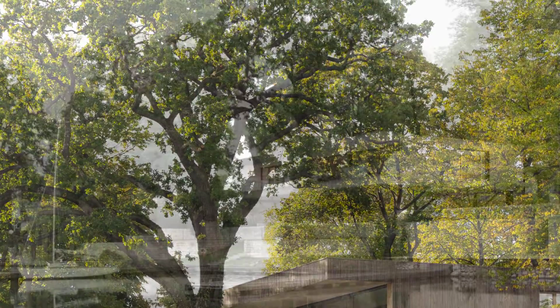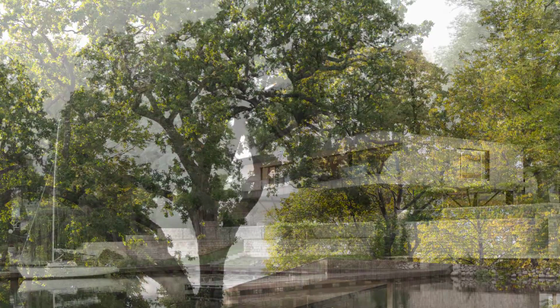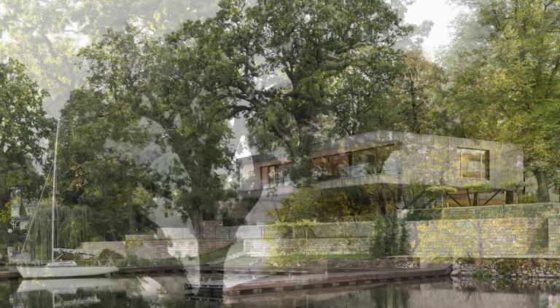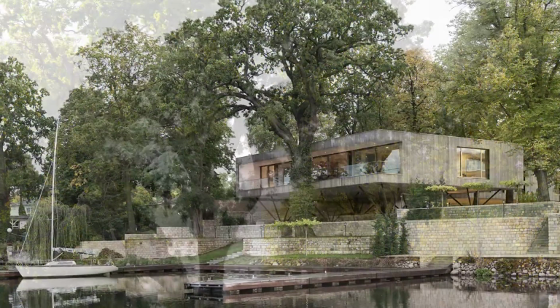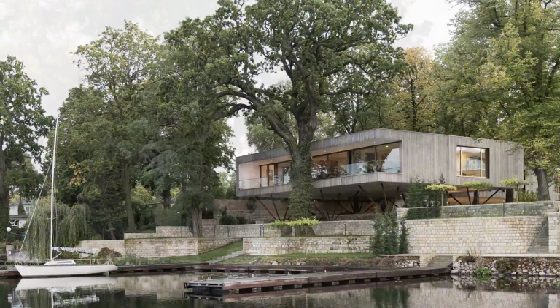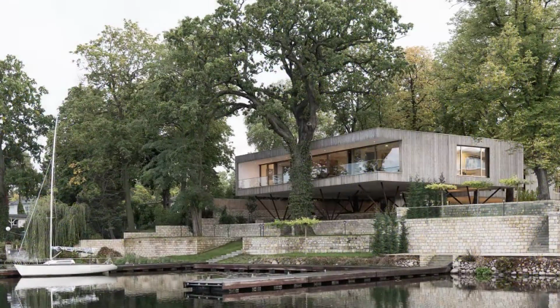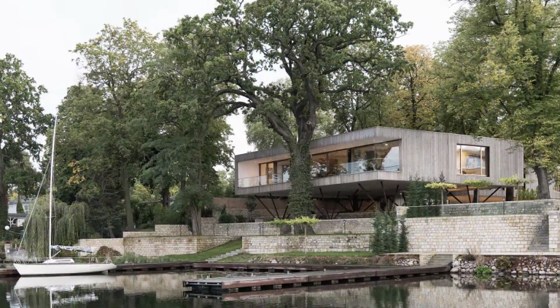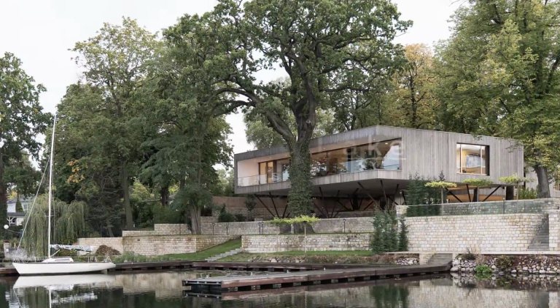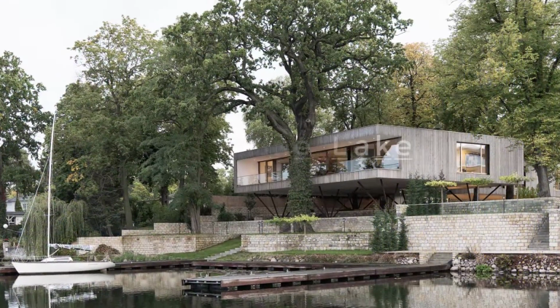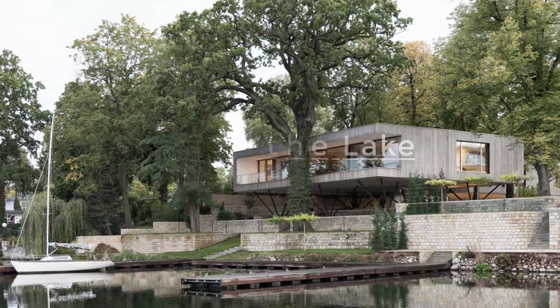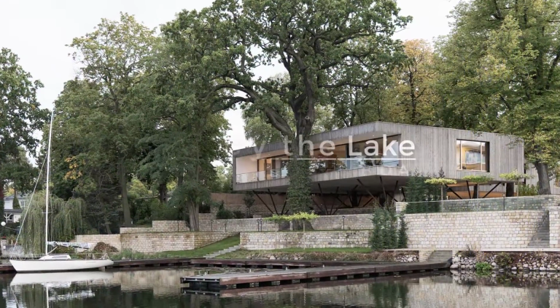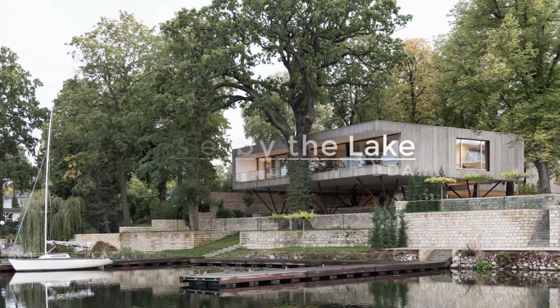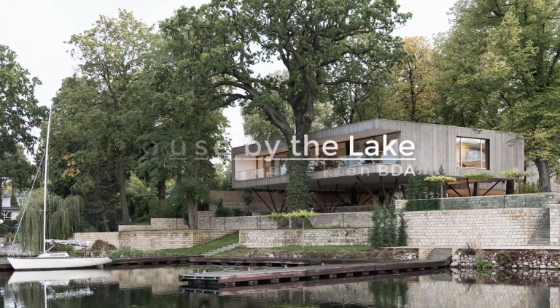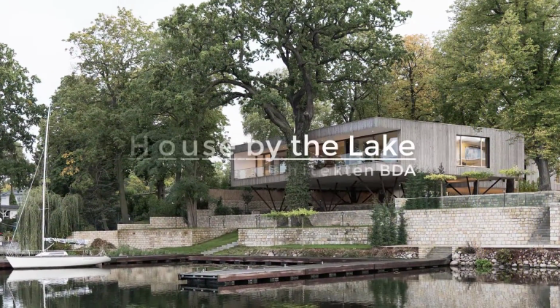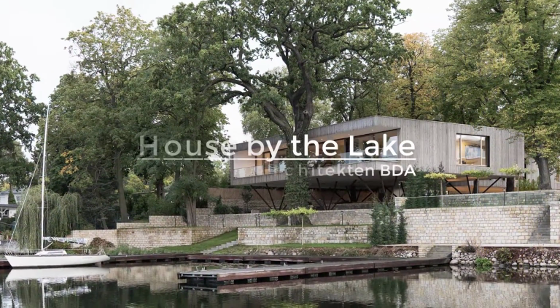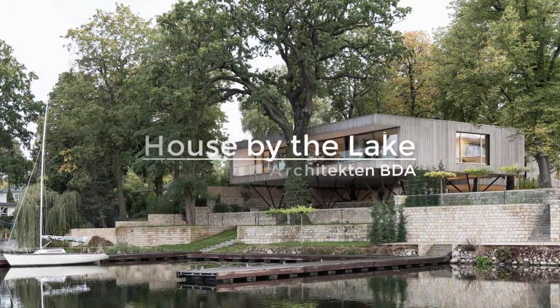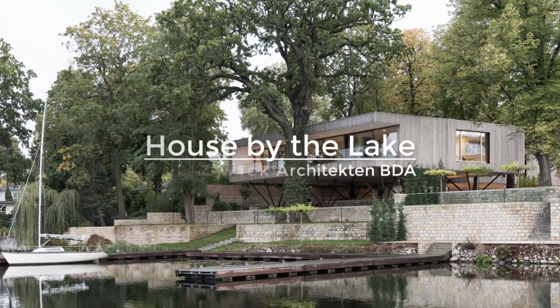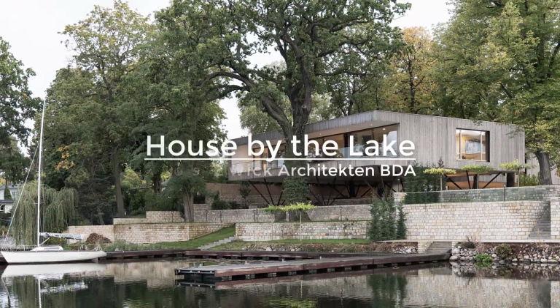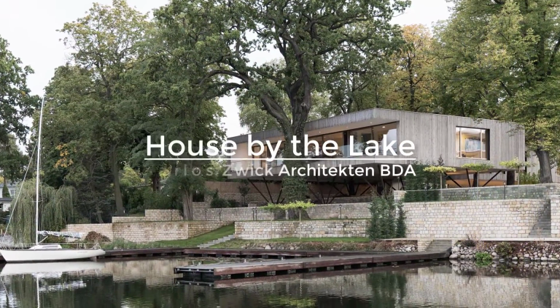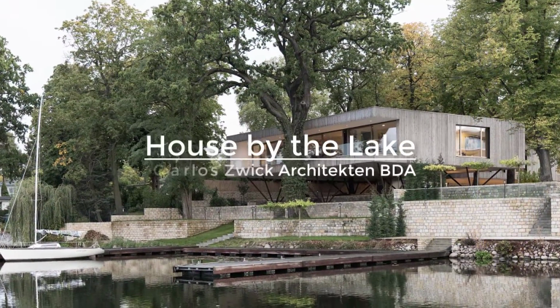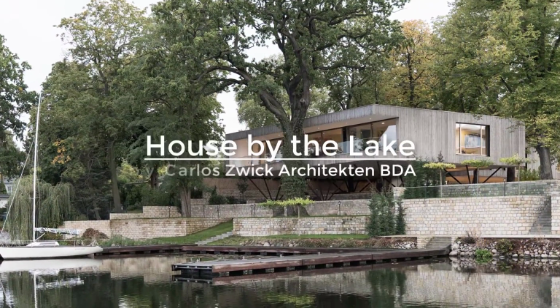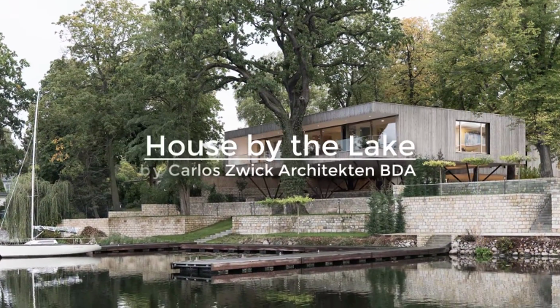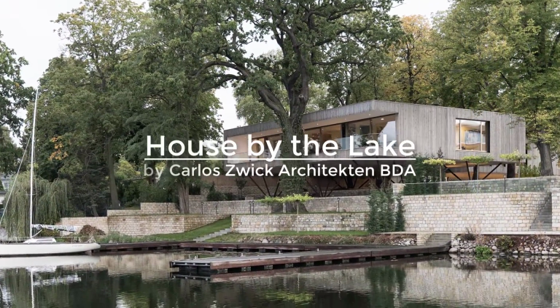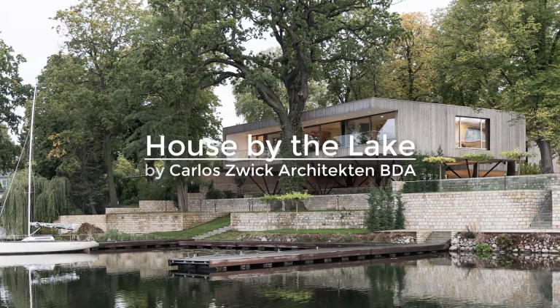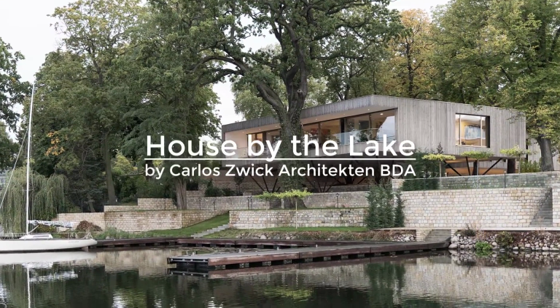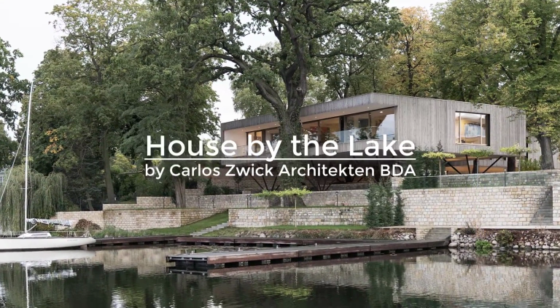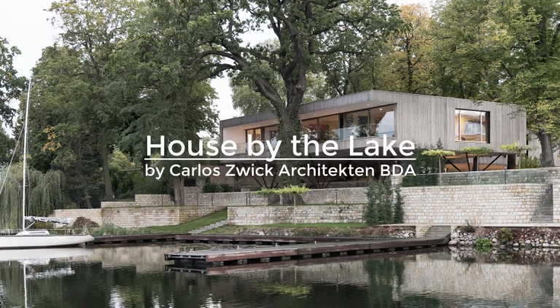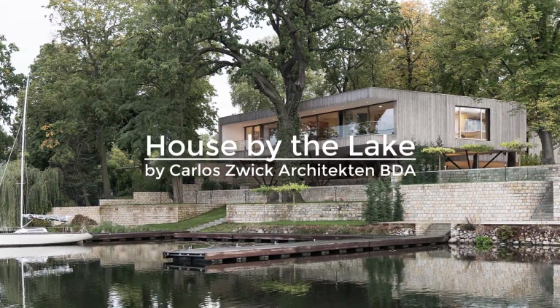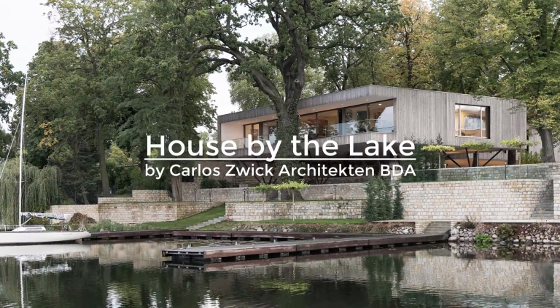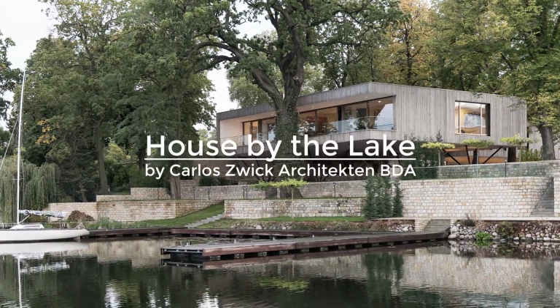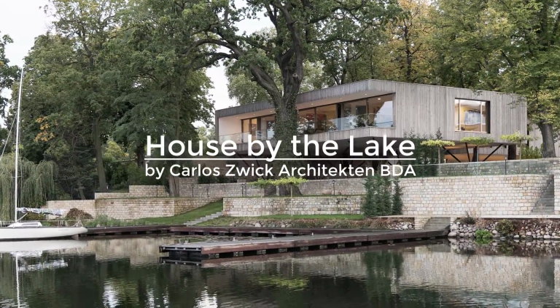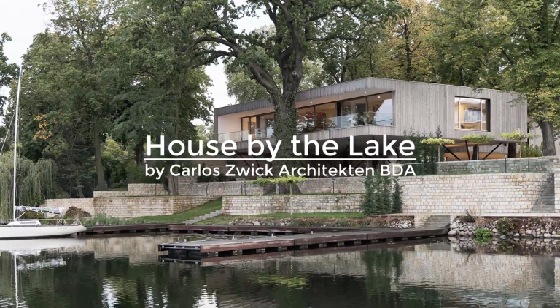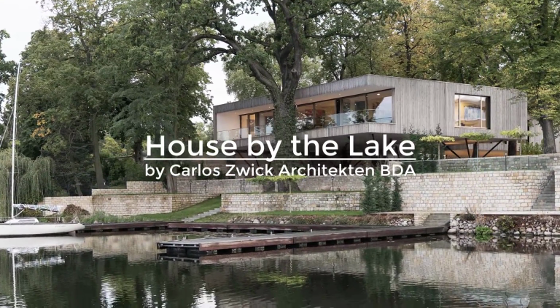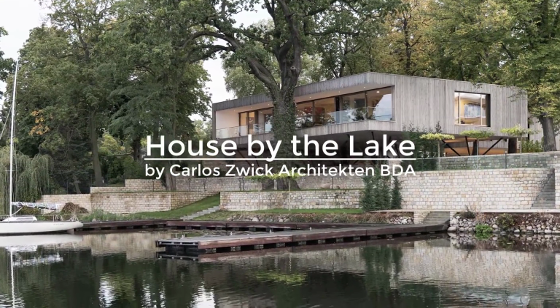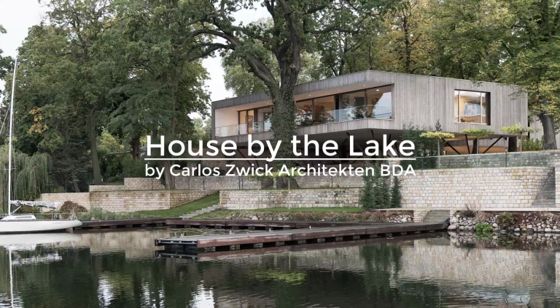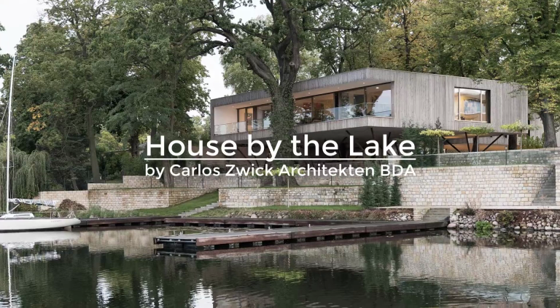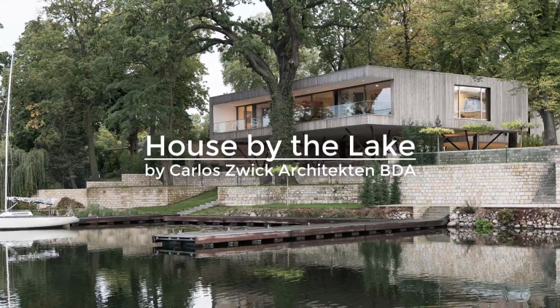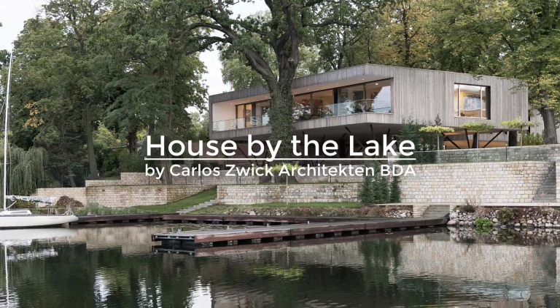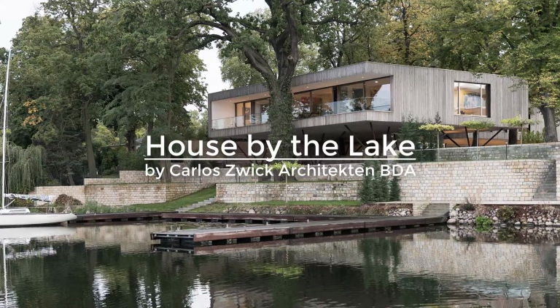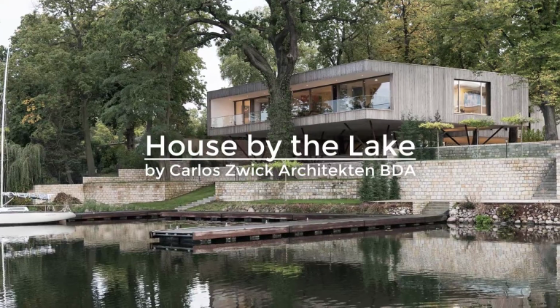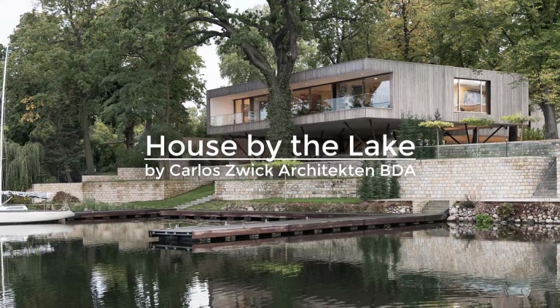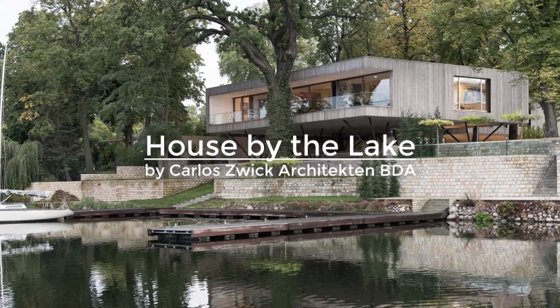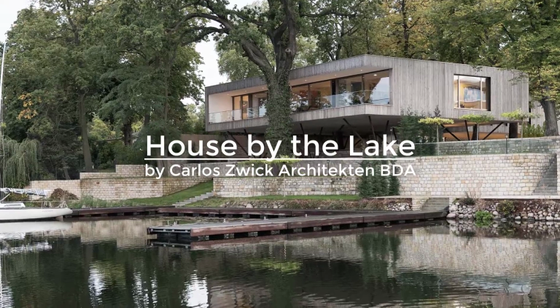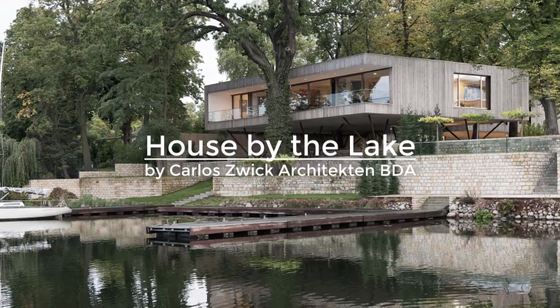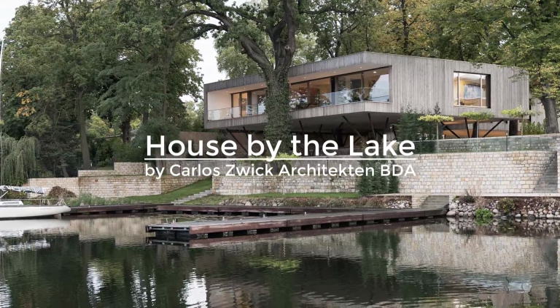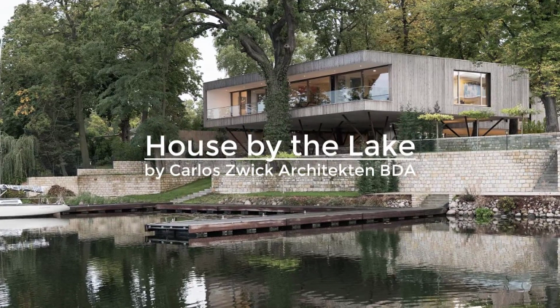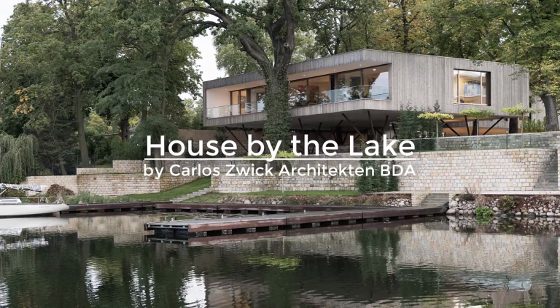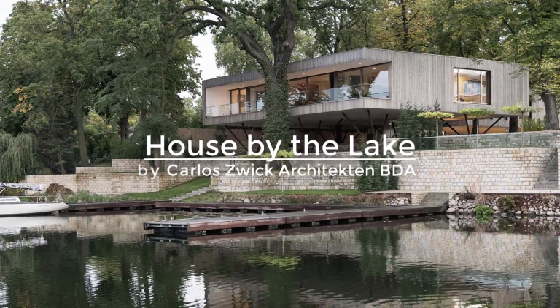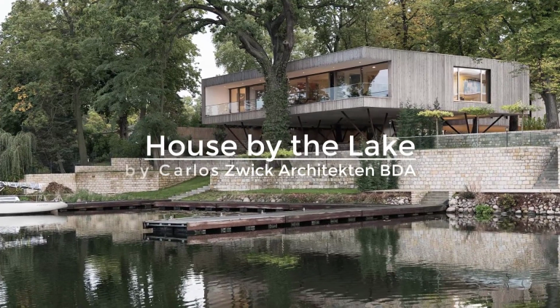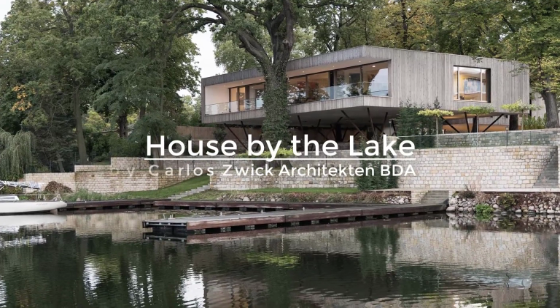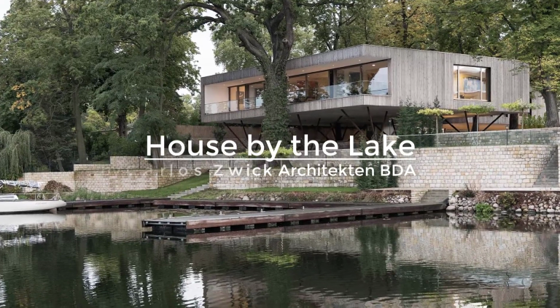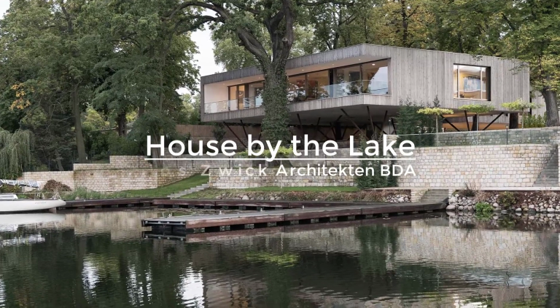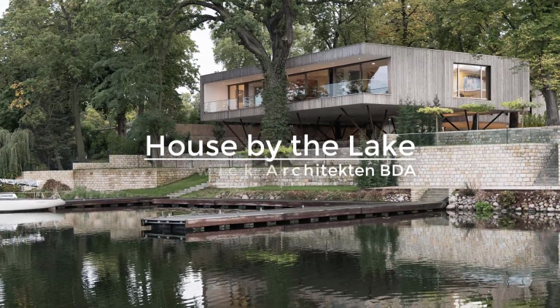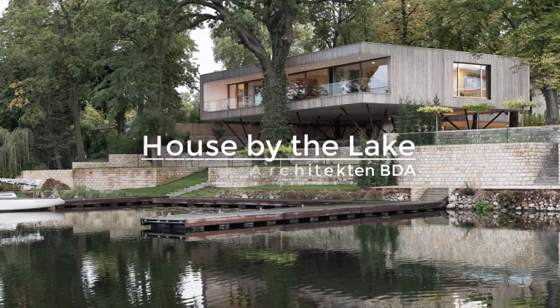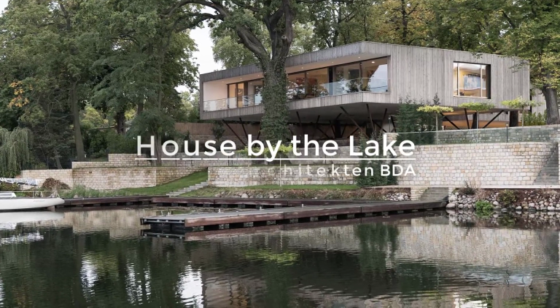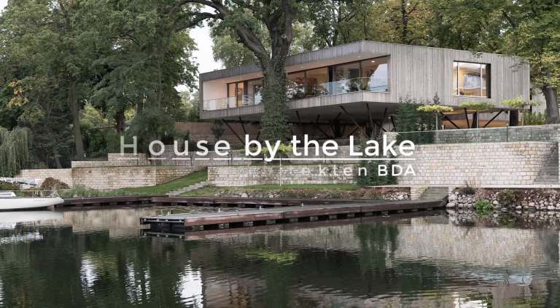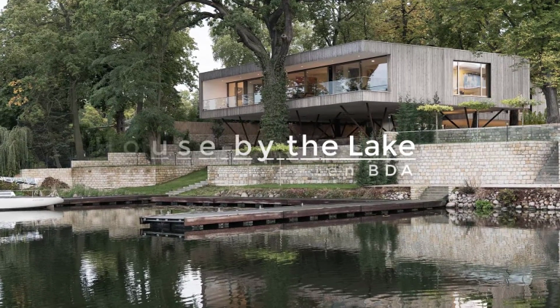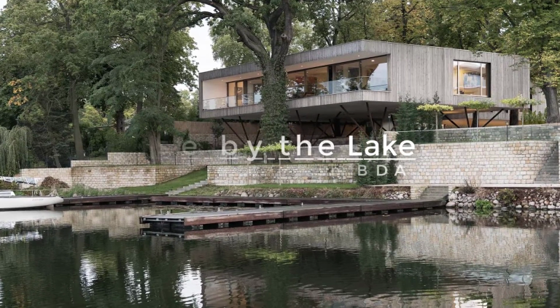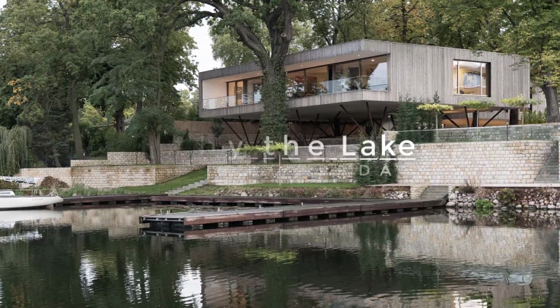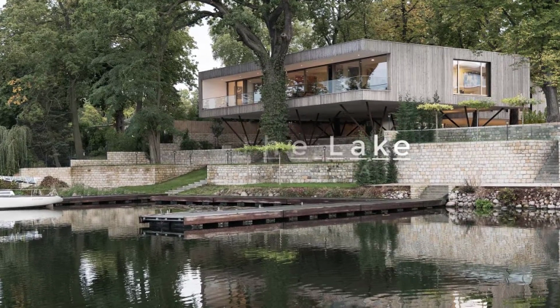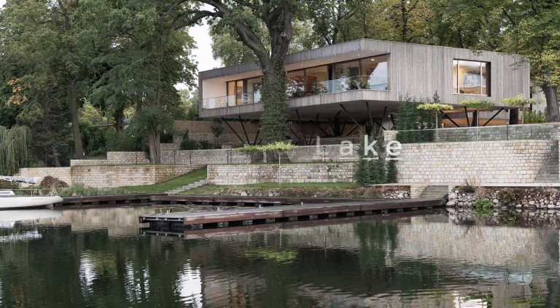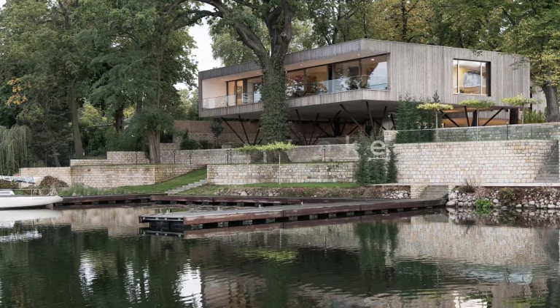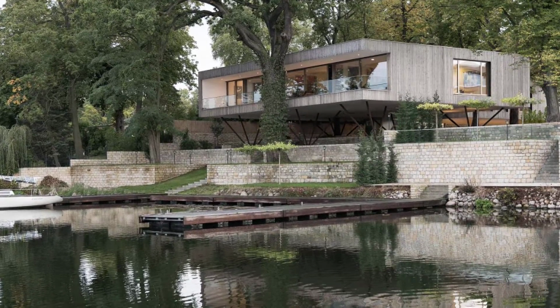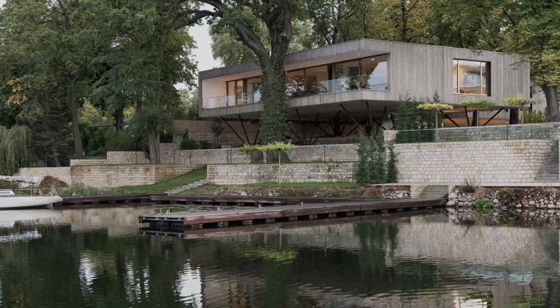A house by the lake in Potsdam, Germany, designed to replace two timber-framed houses that once stood in disrepair and were close to collapsing.